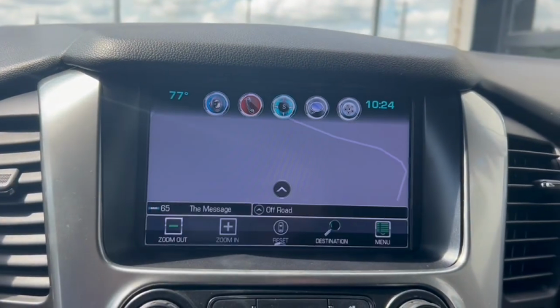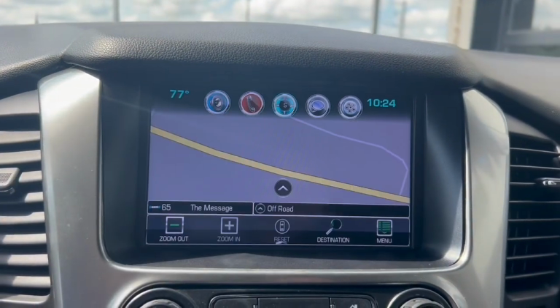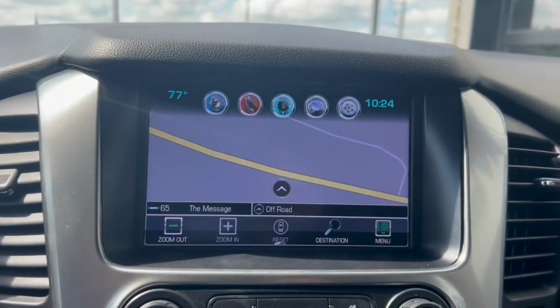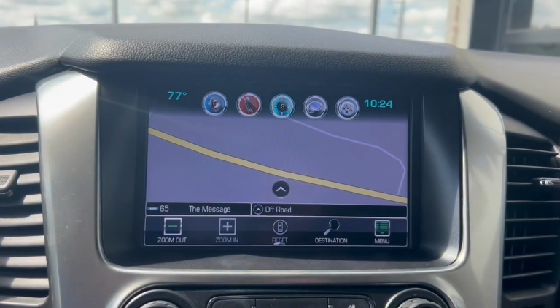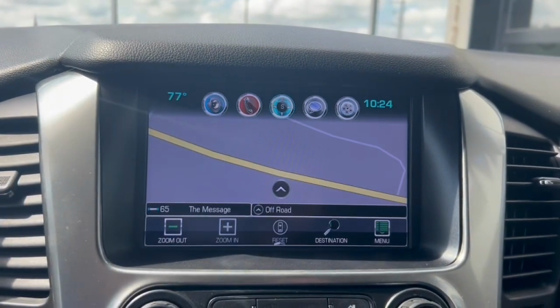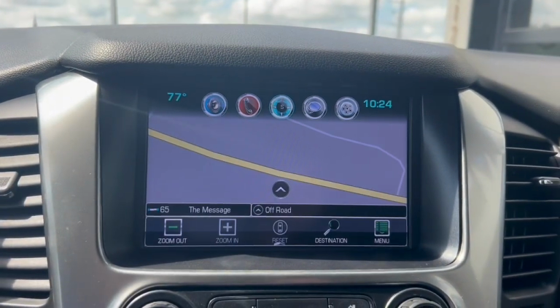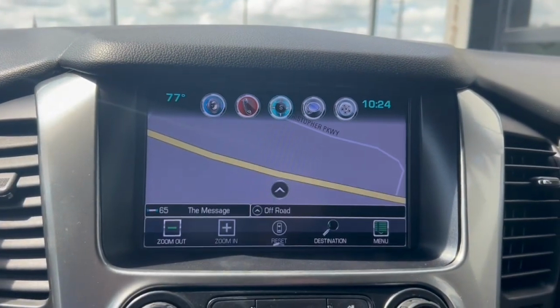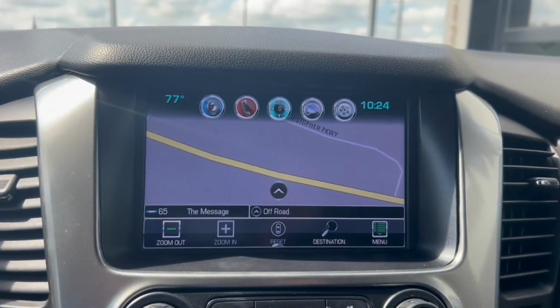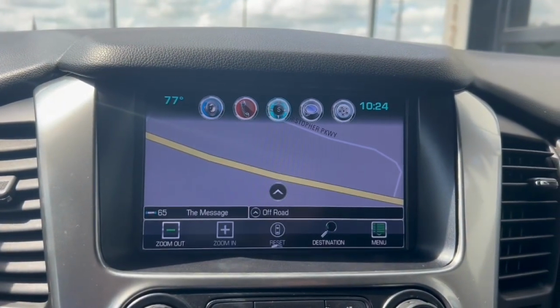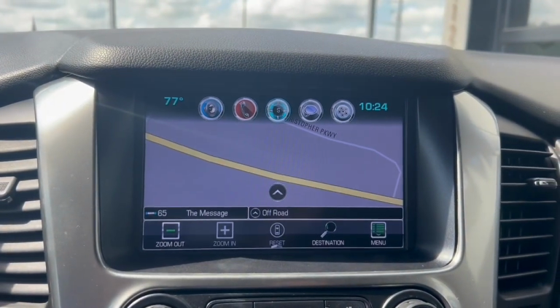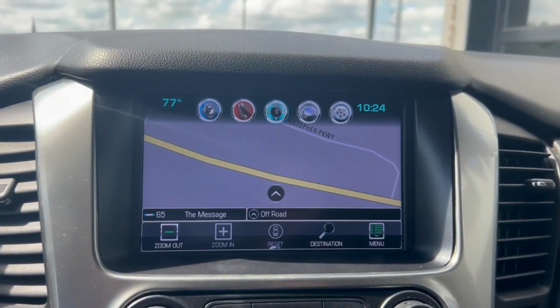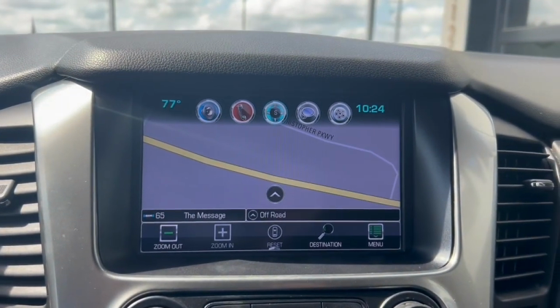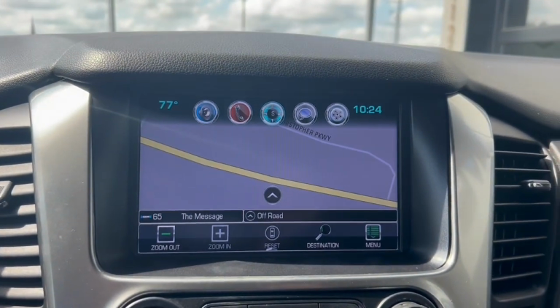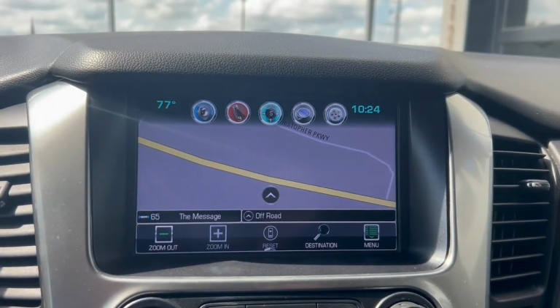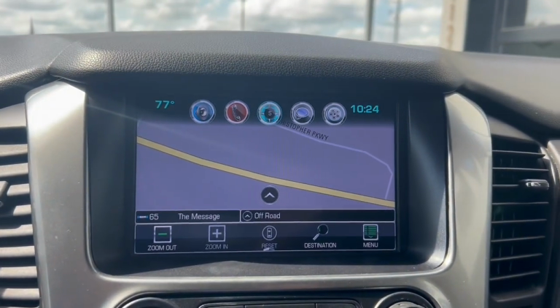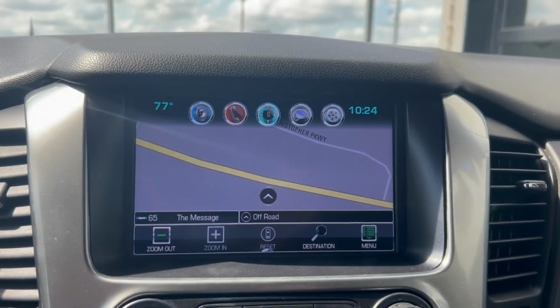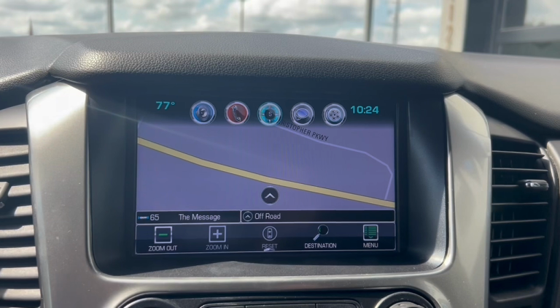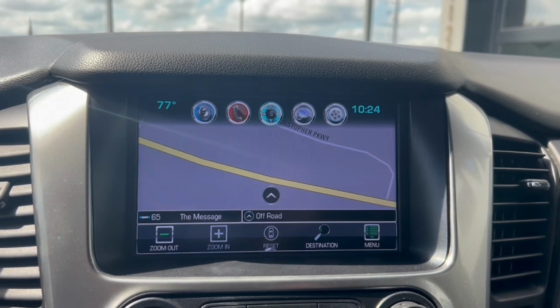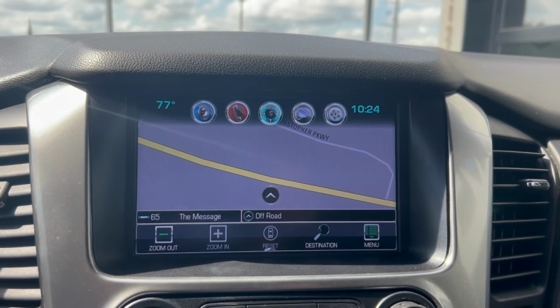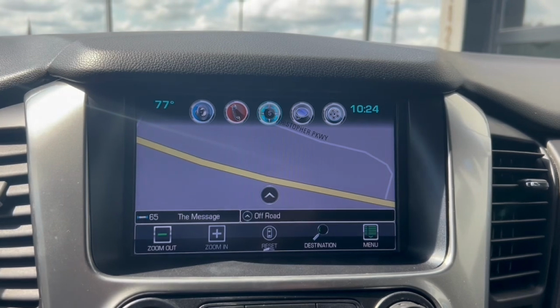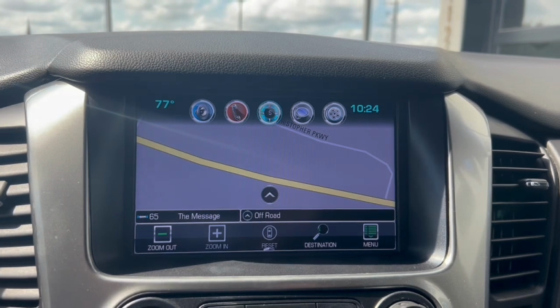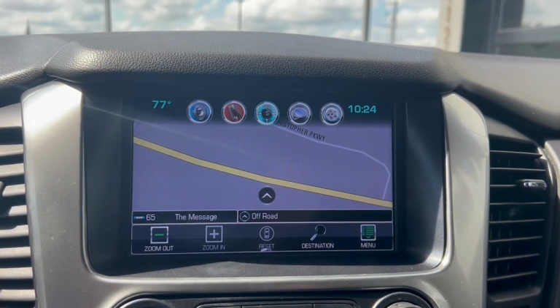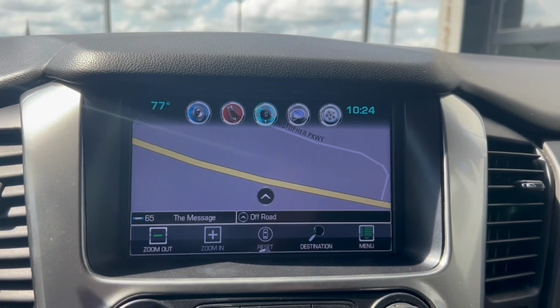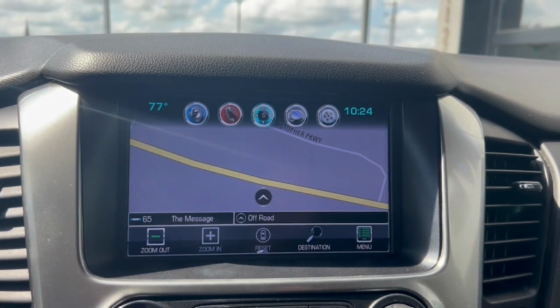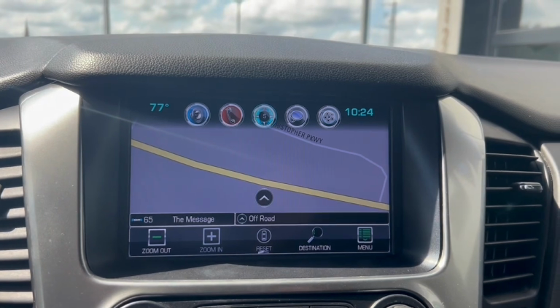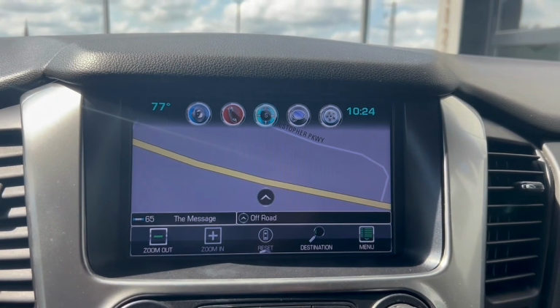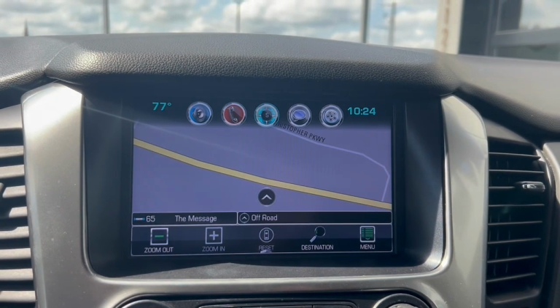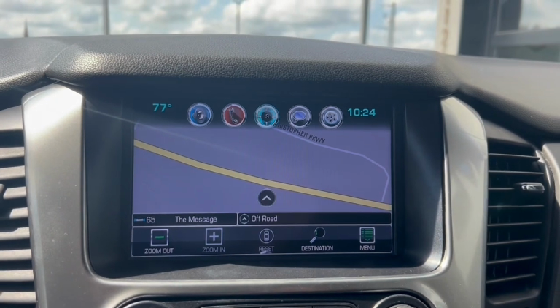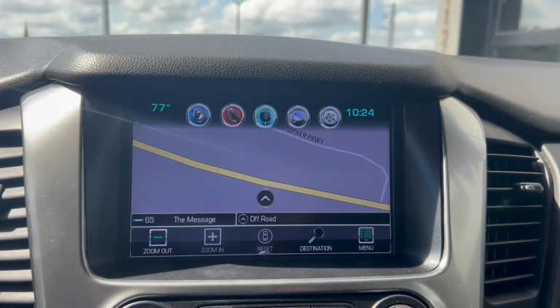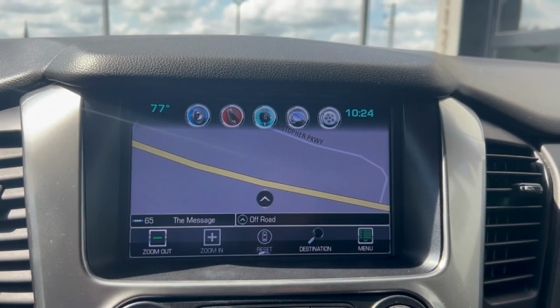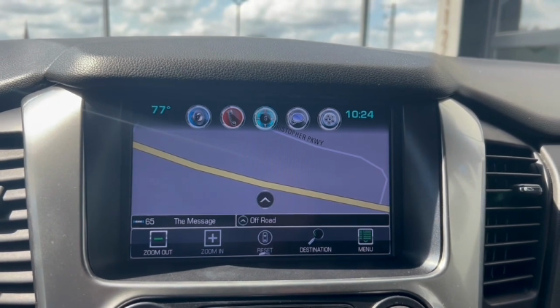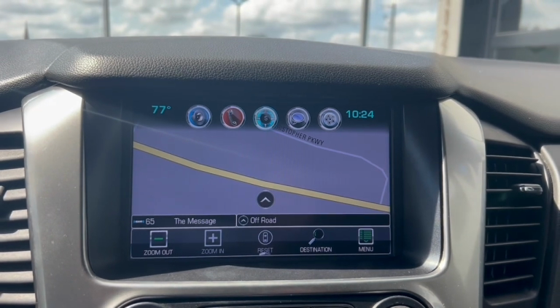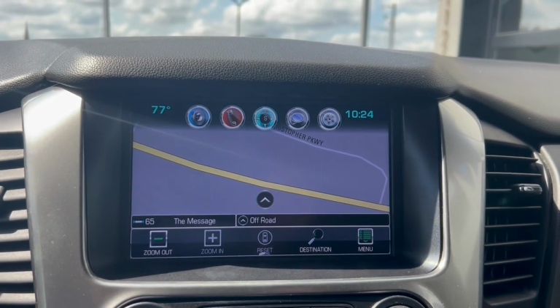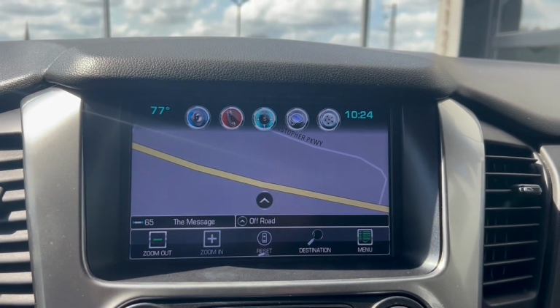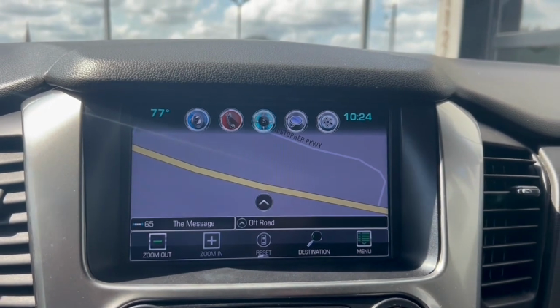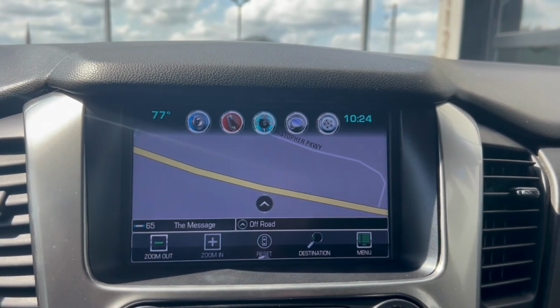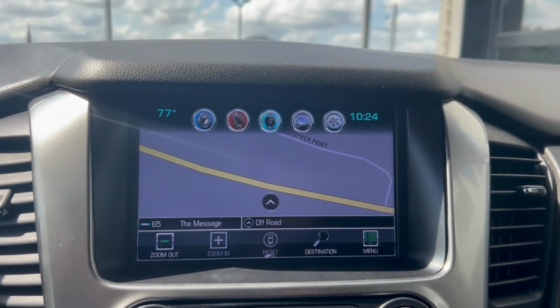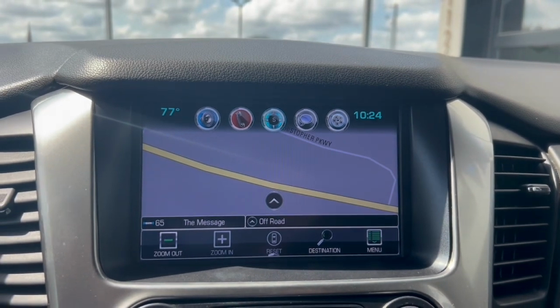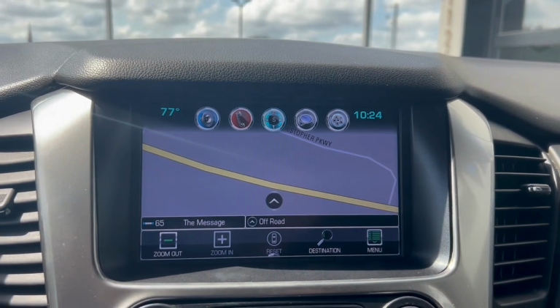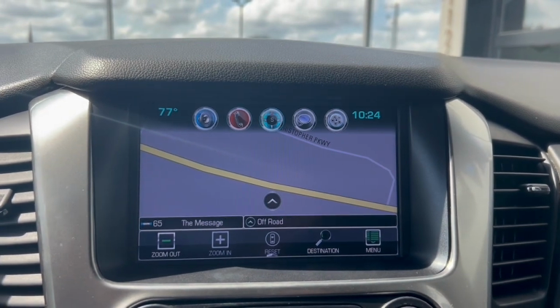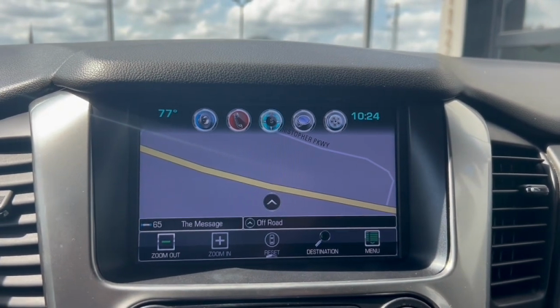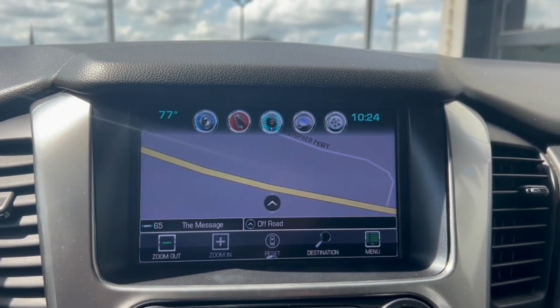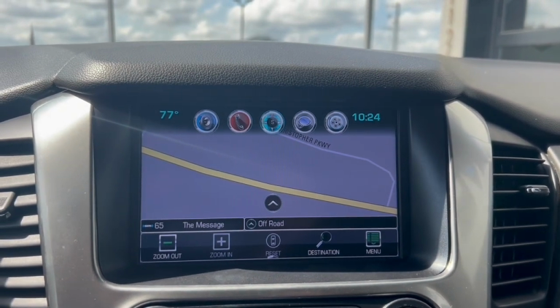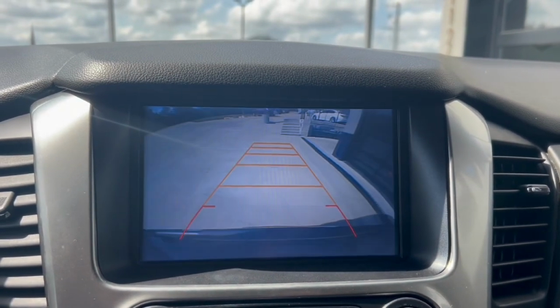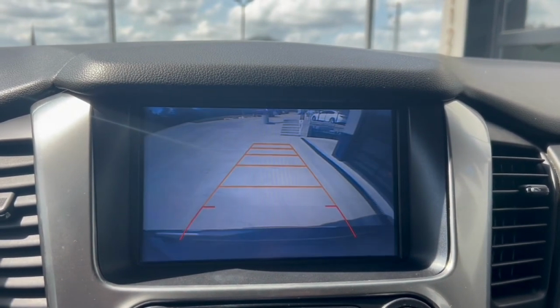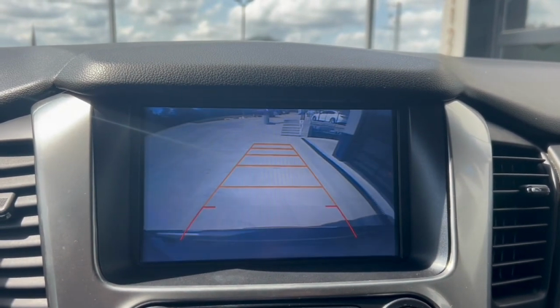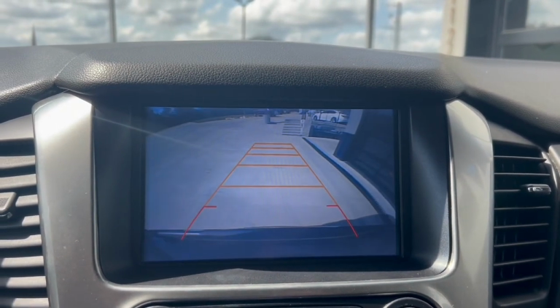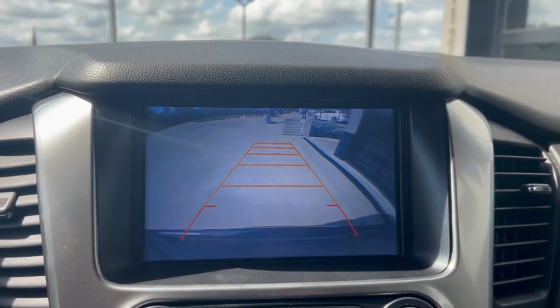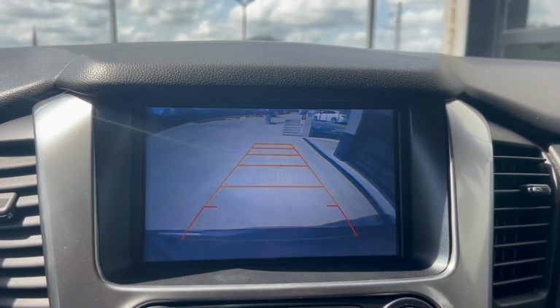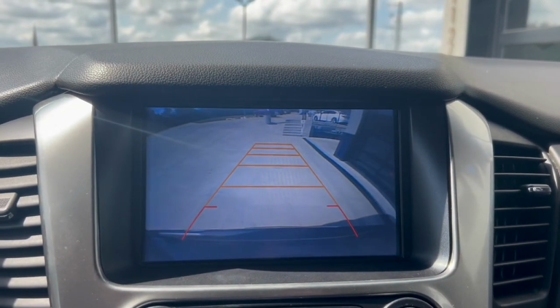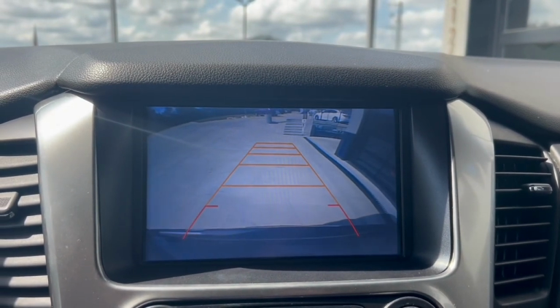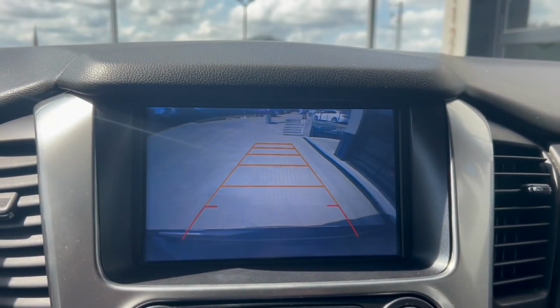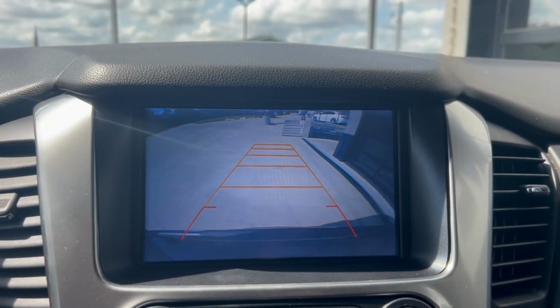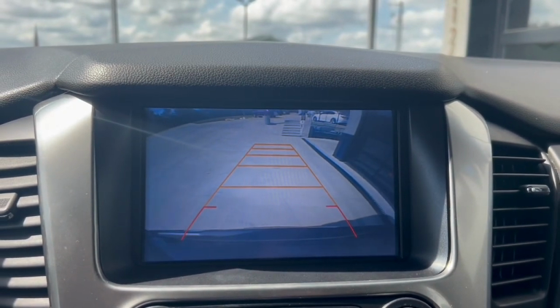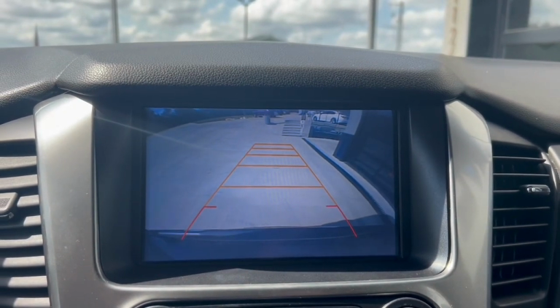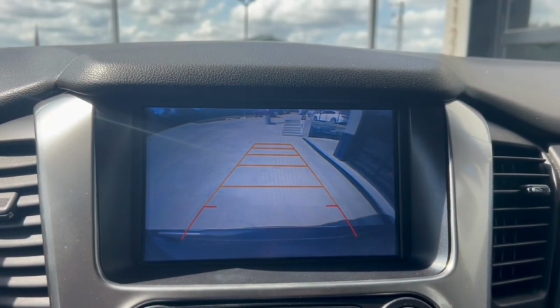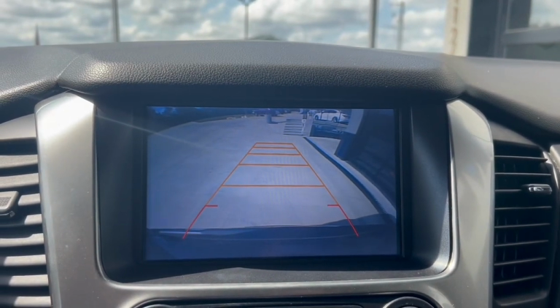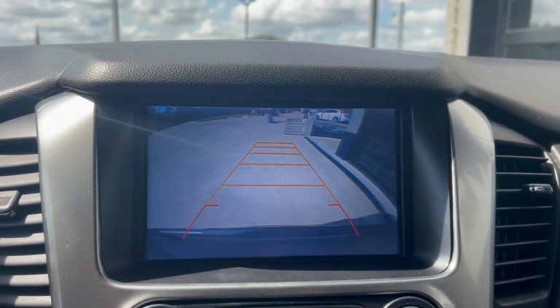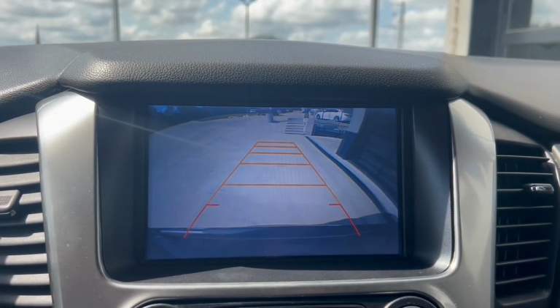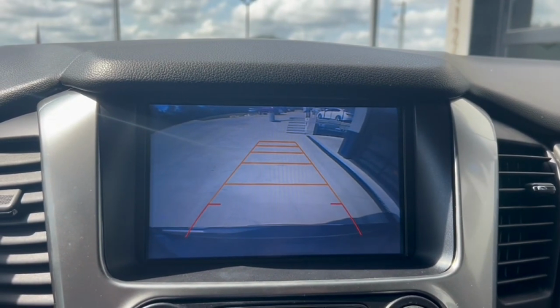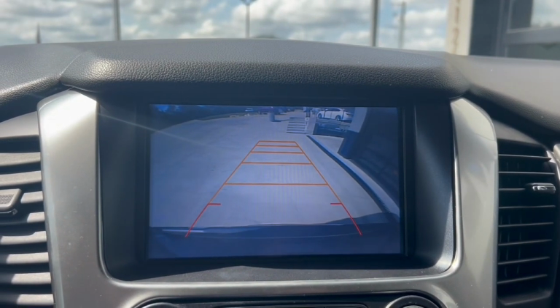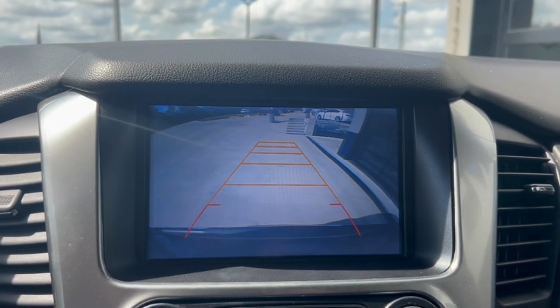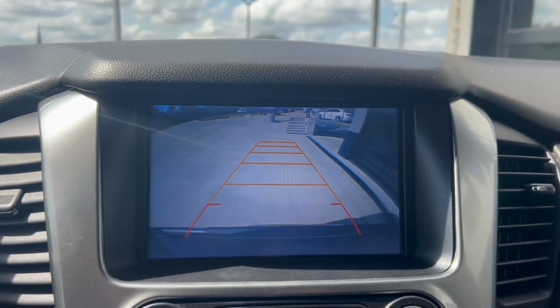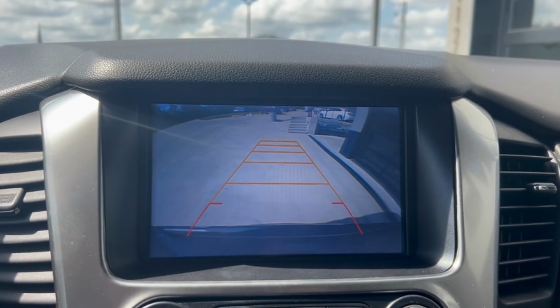Turn-by-turn navigation of course is integrated, and this thing is going to have a backup camera too — it's a Premier, for crying out loud.